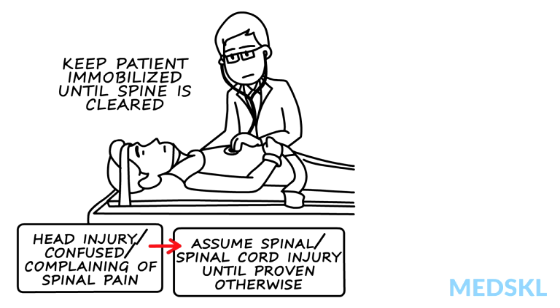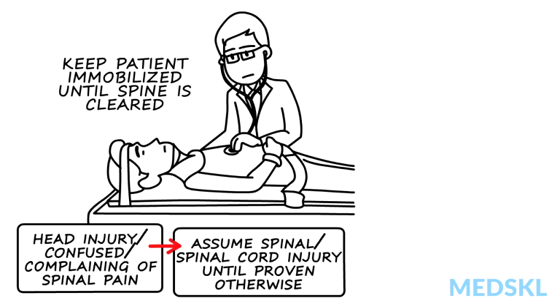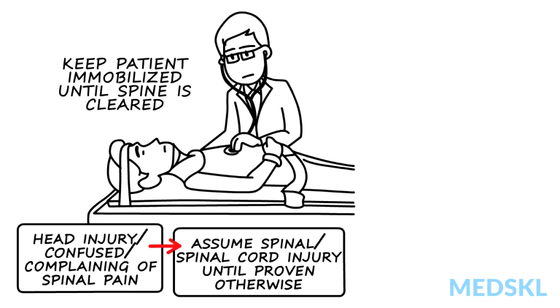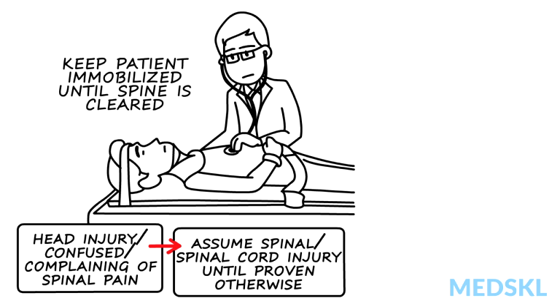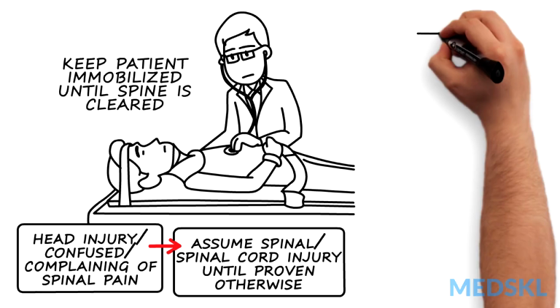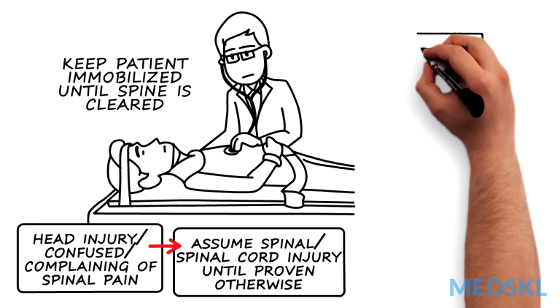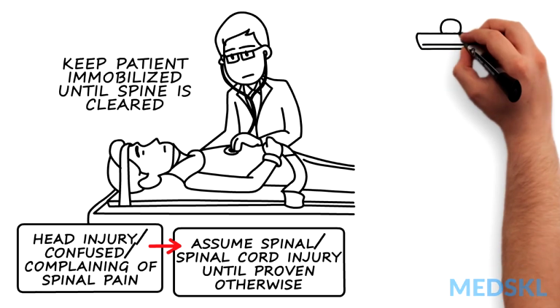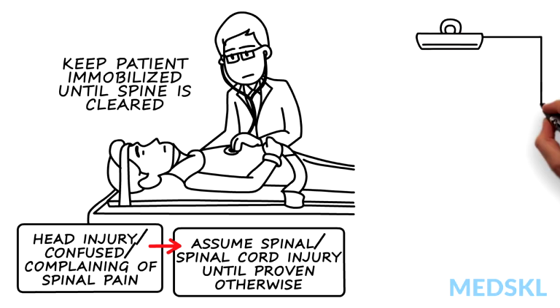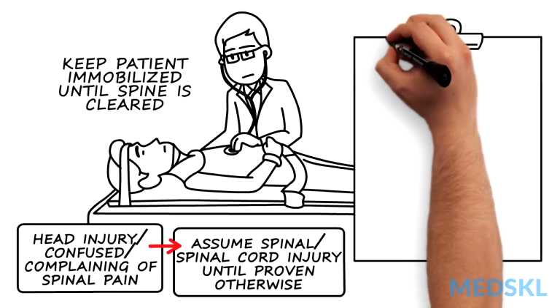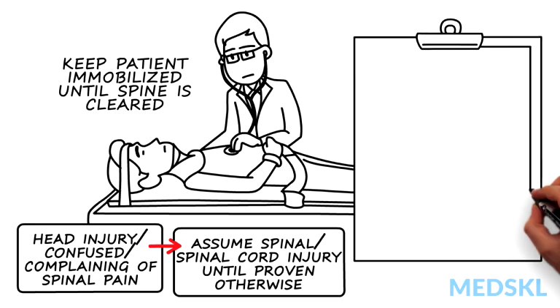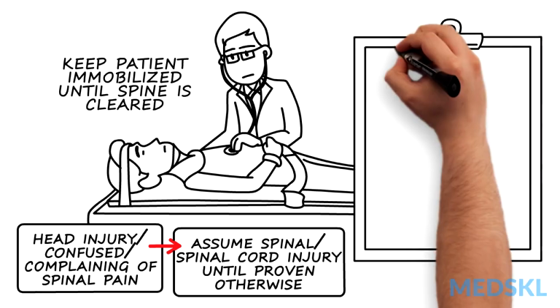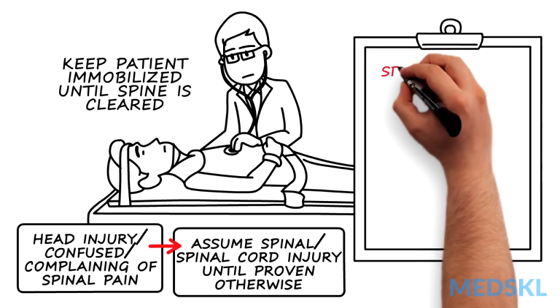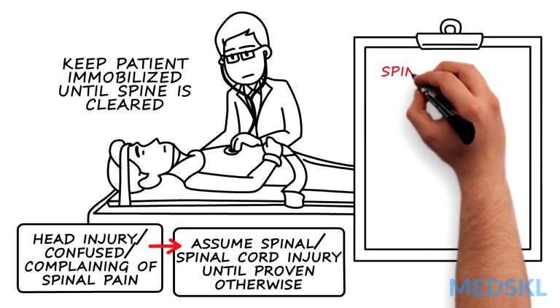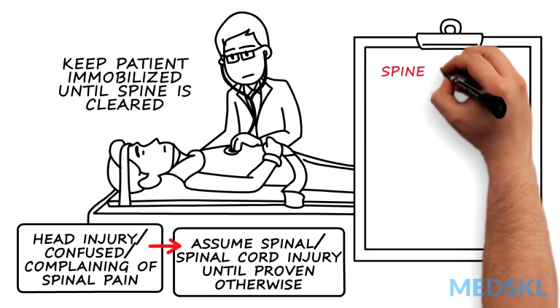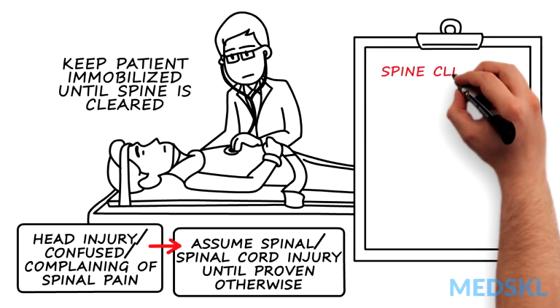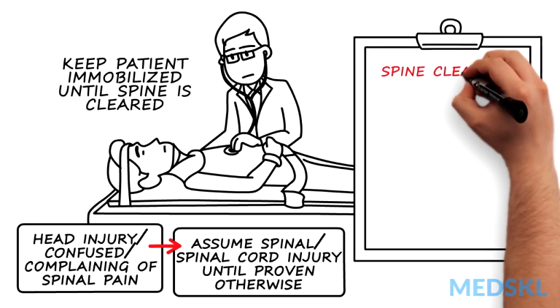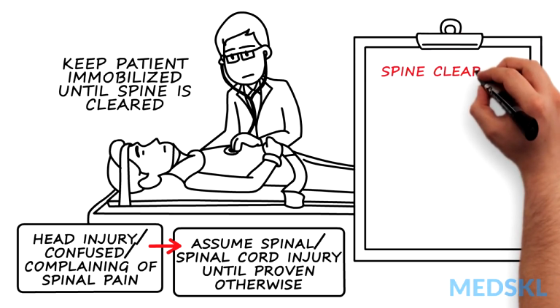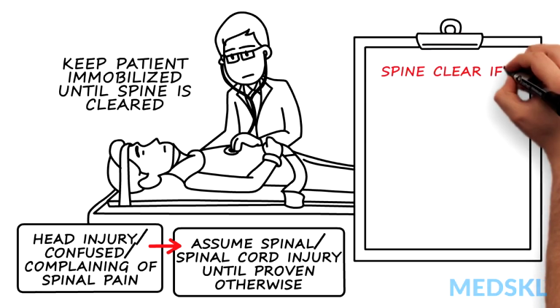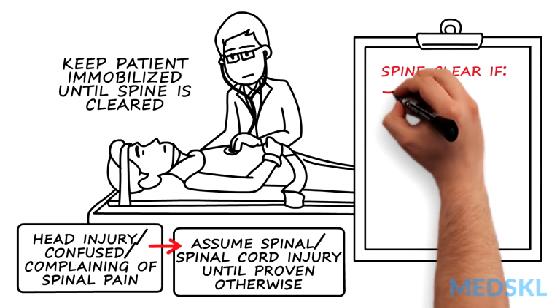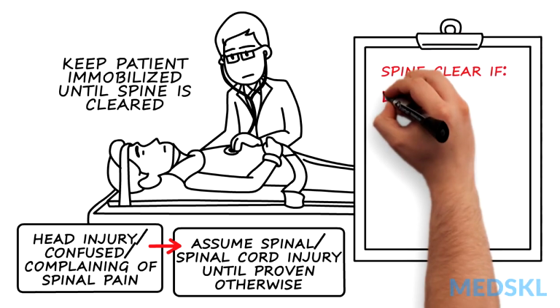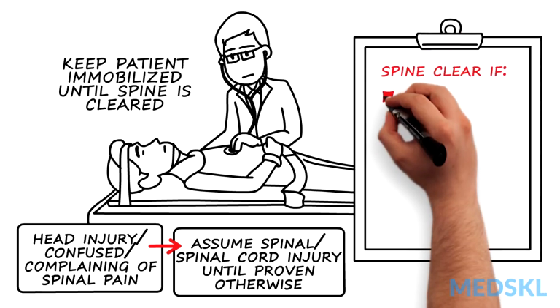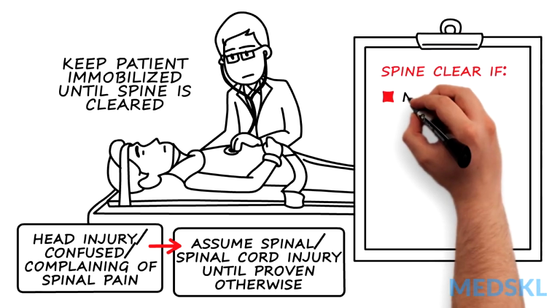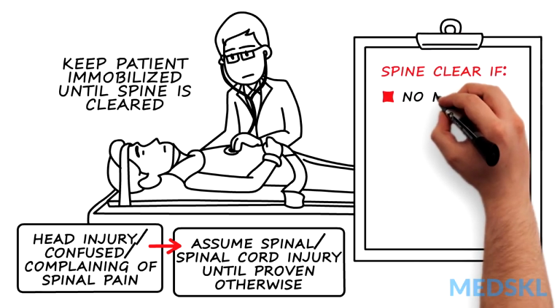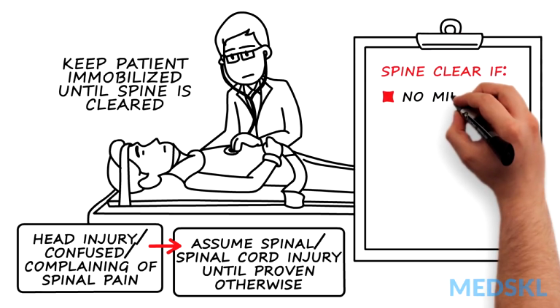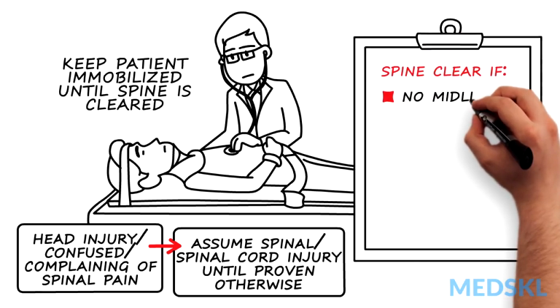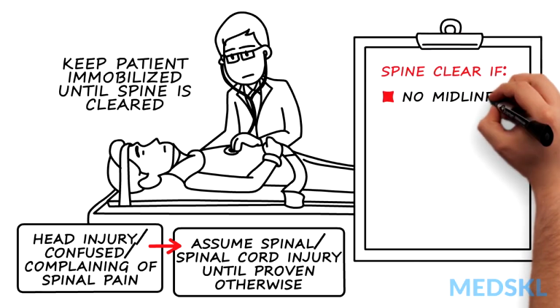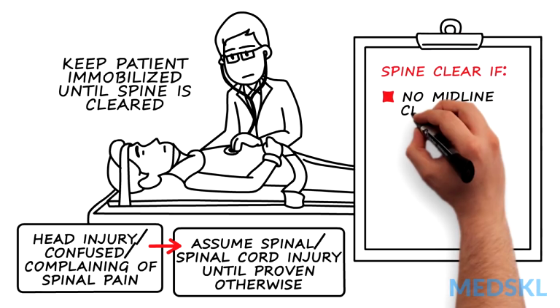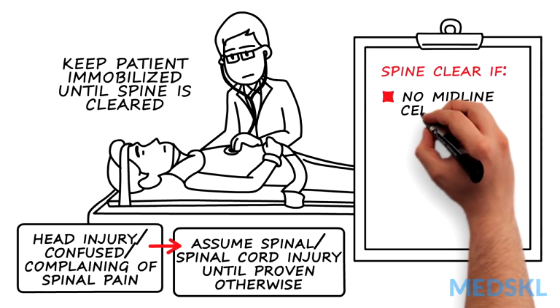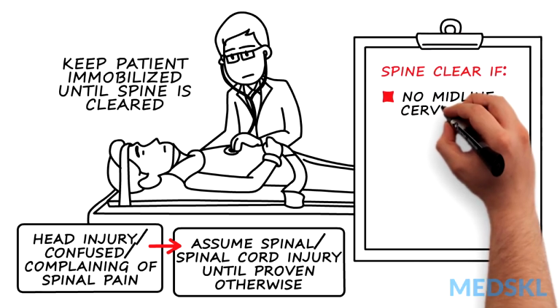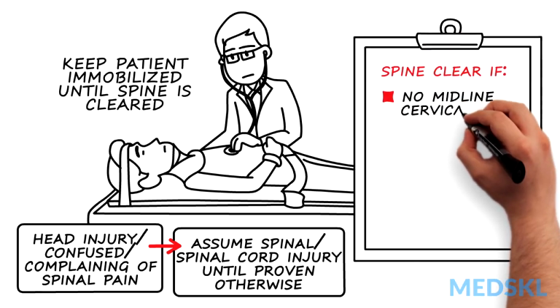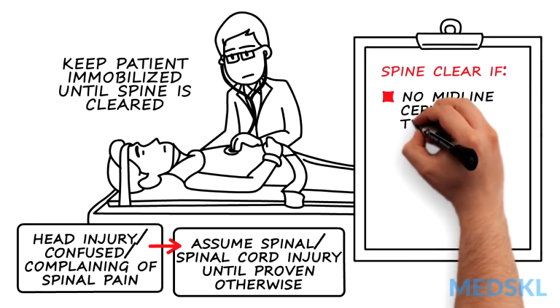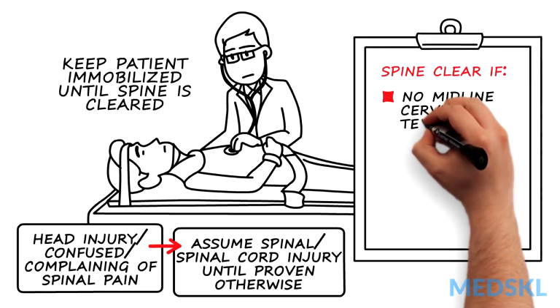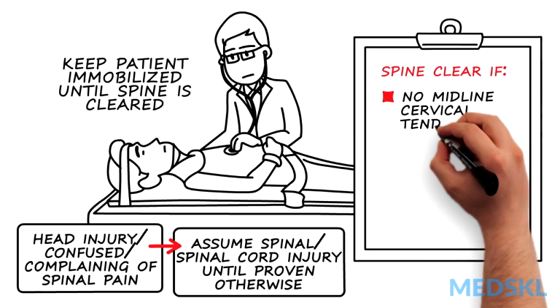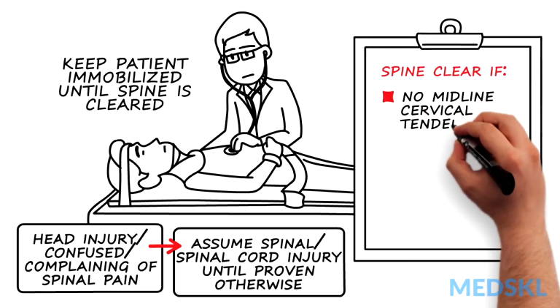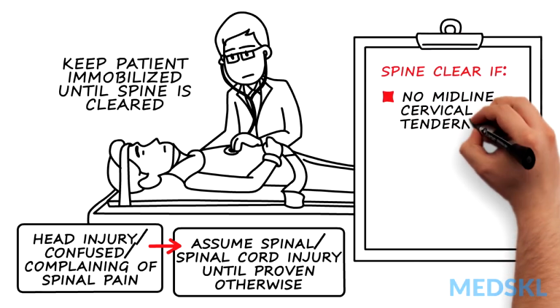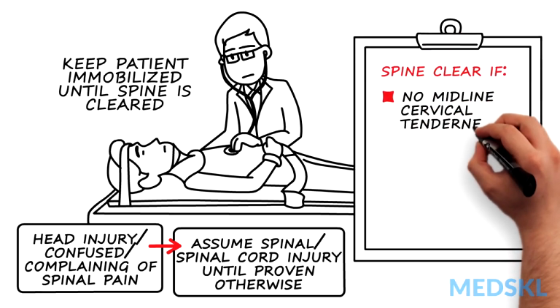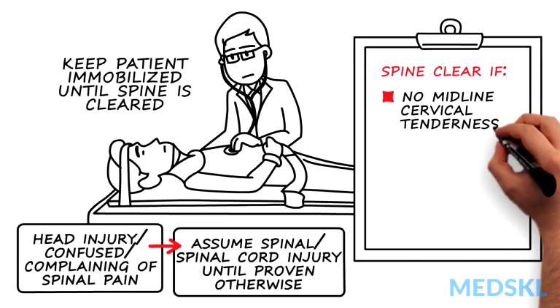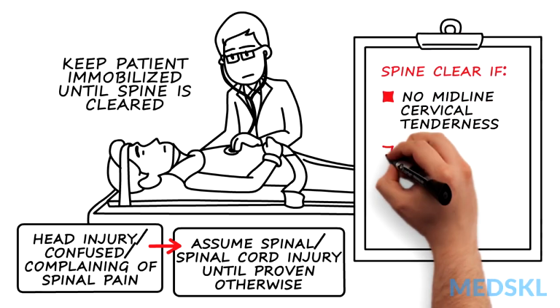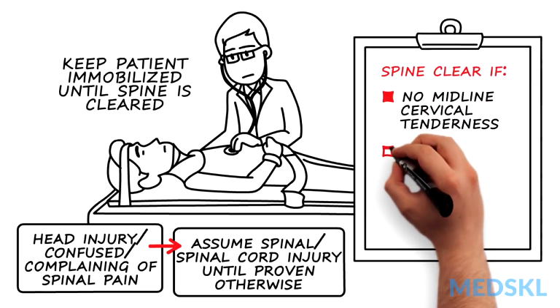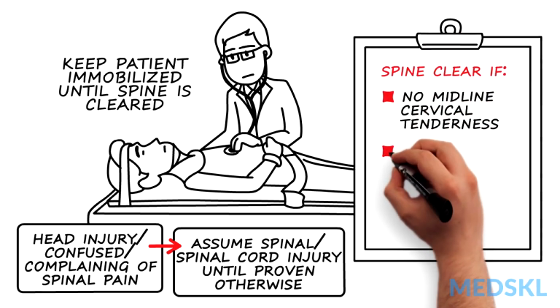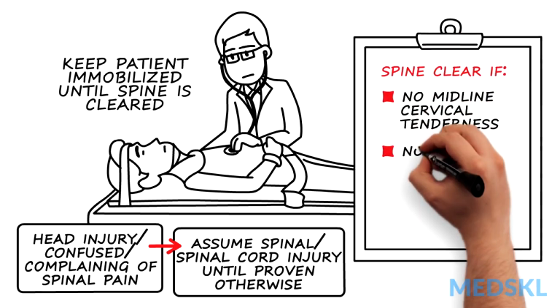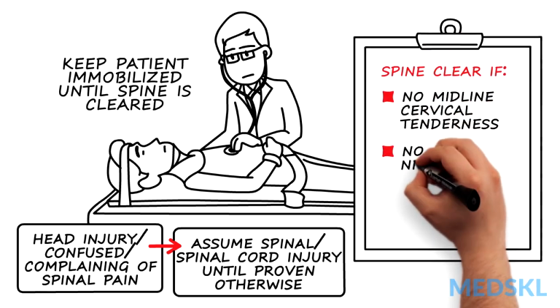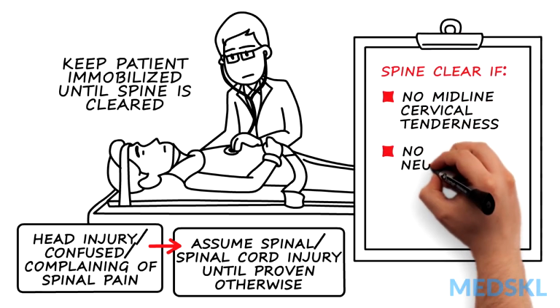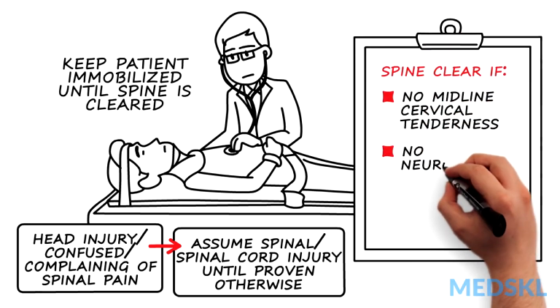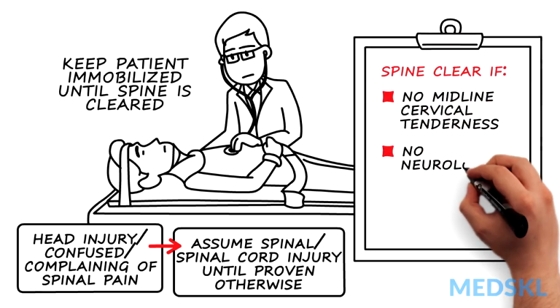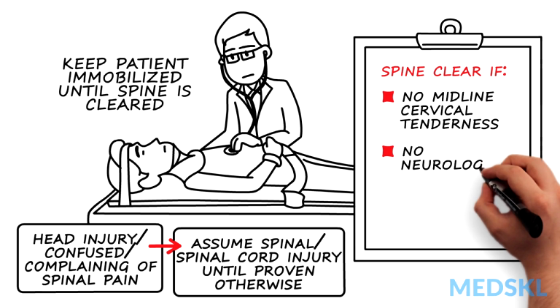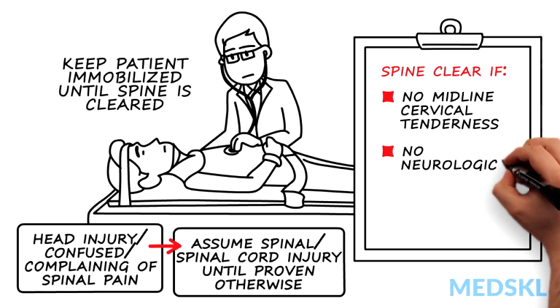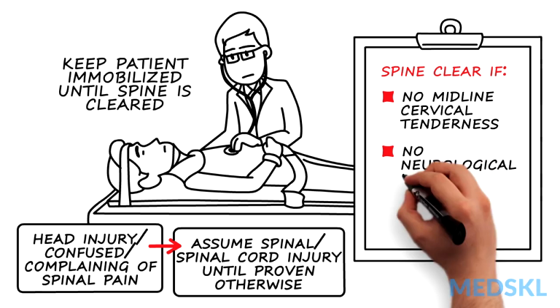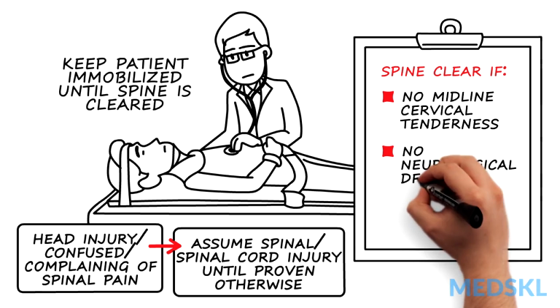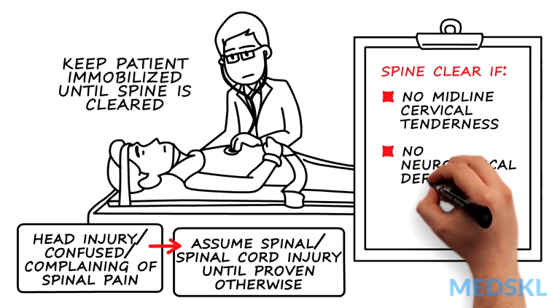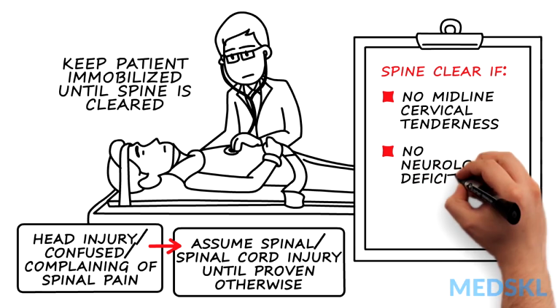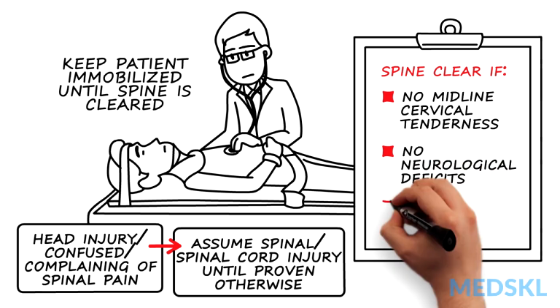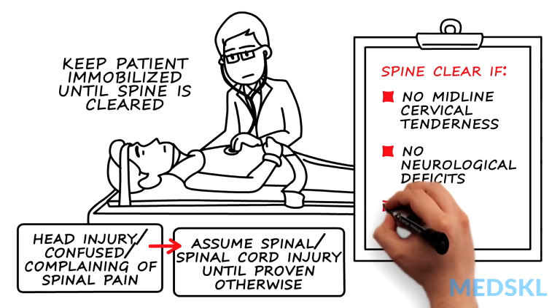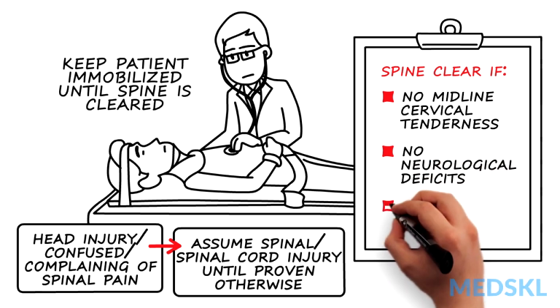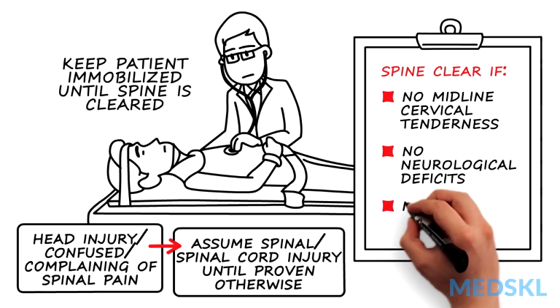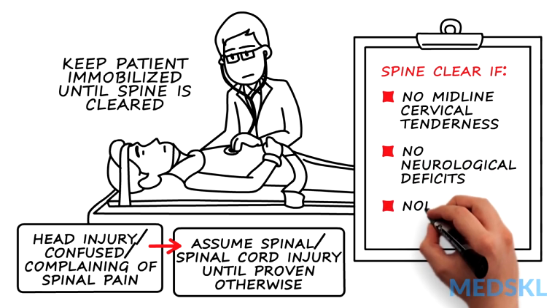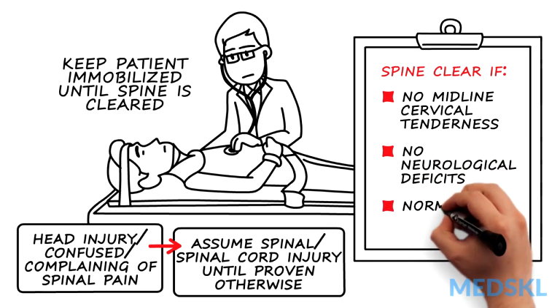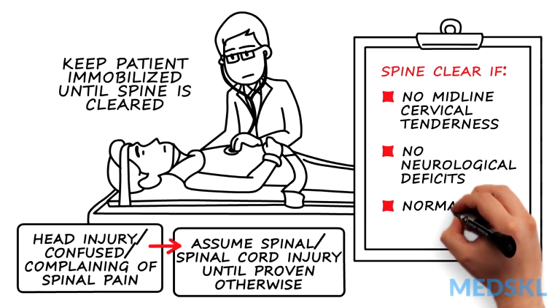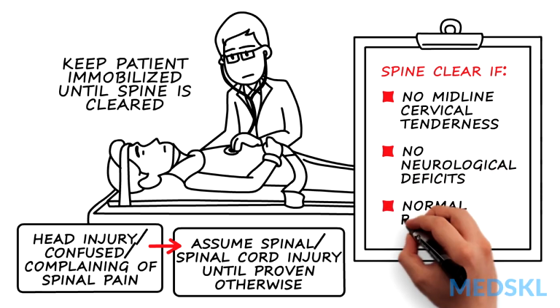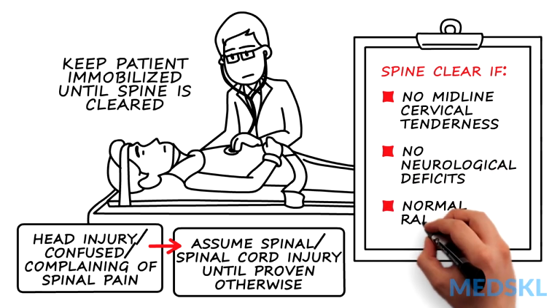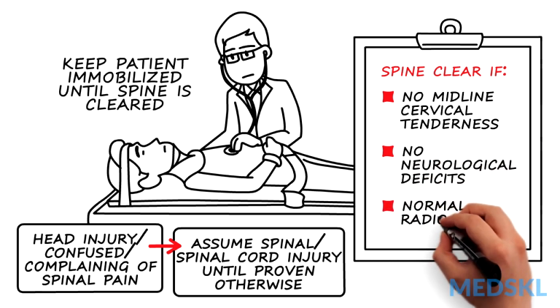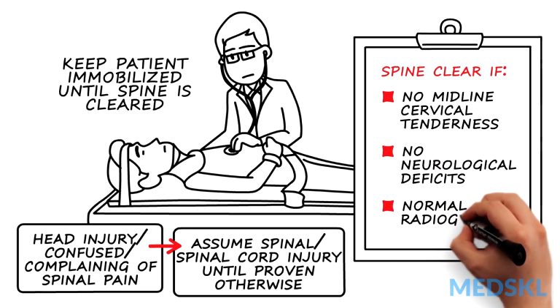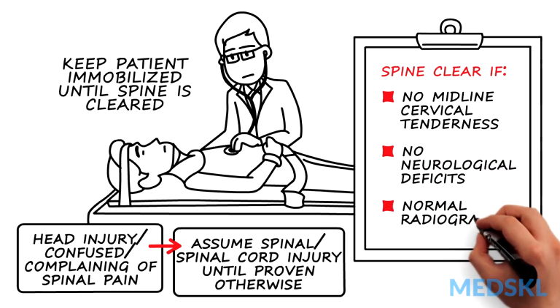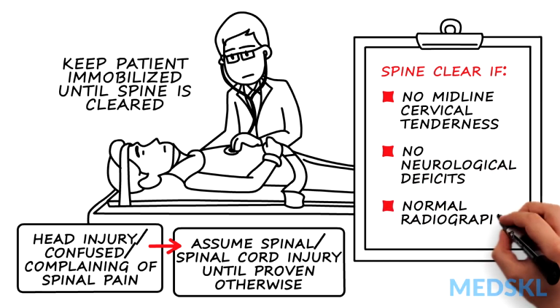The spine can be cleared if there's an absence of cervical tenderness and neurologic deficits and normal radiographs.